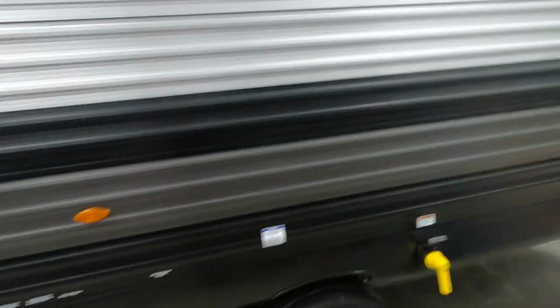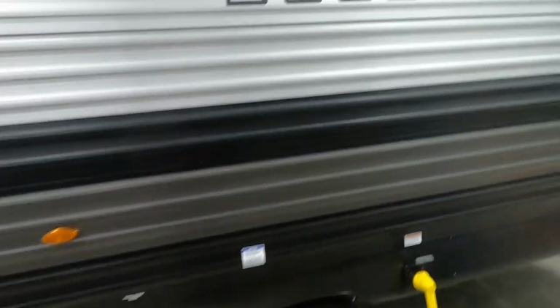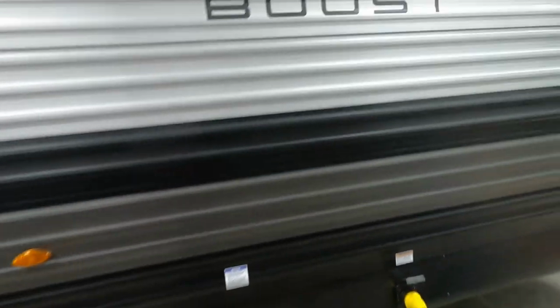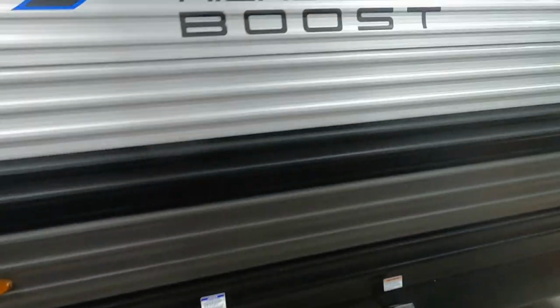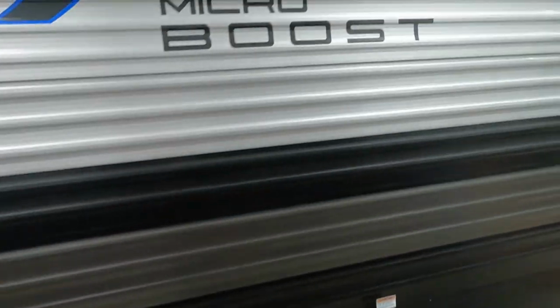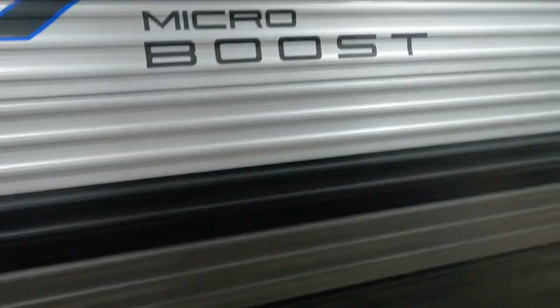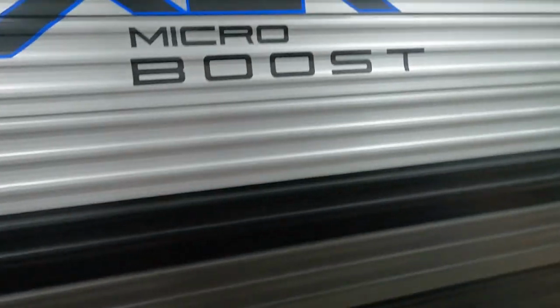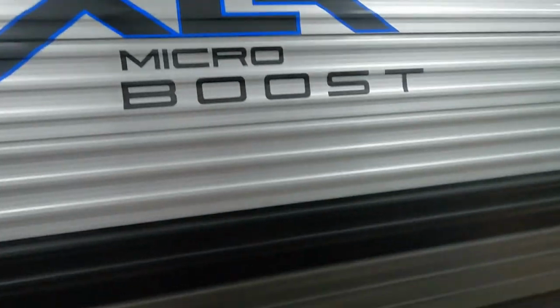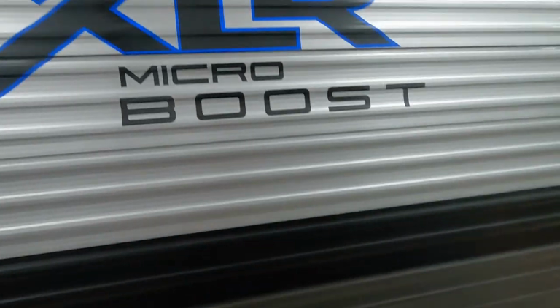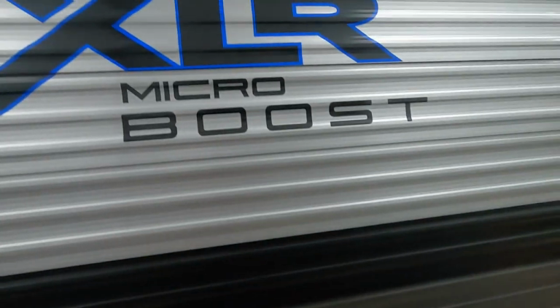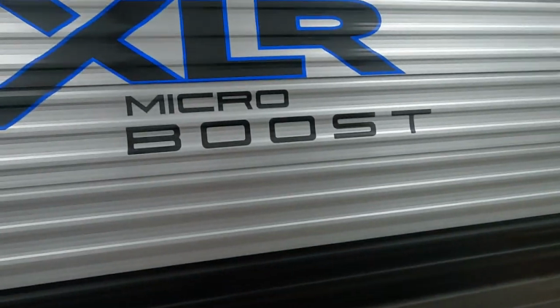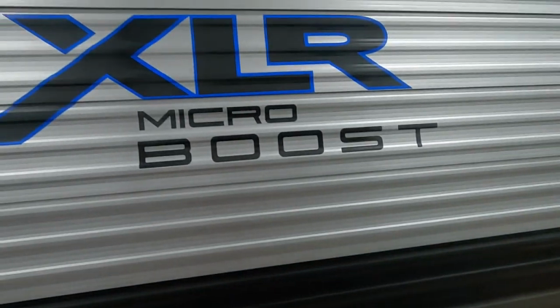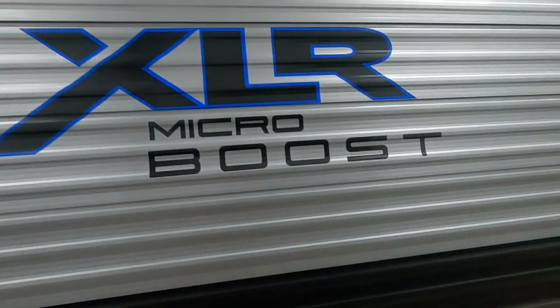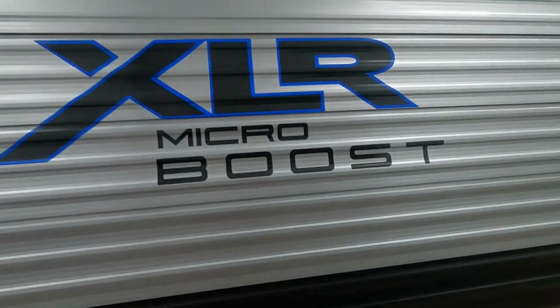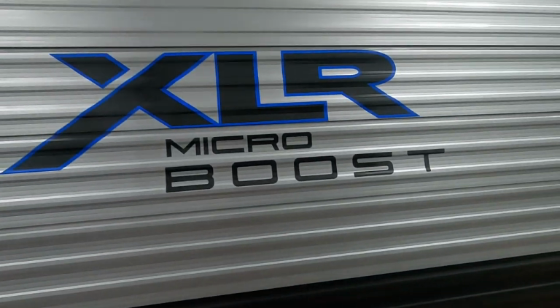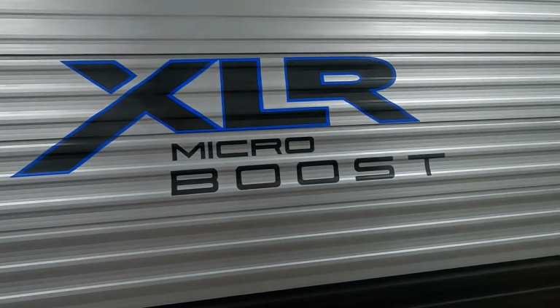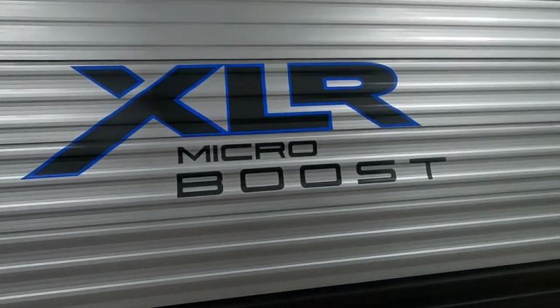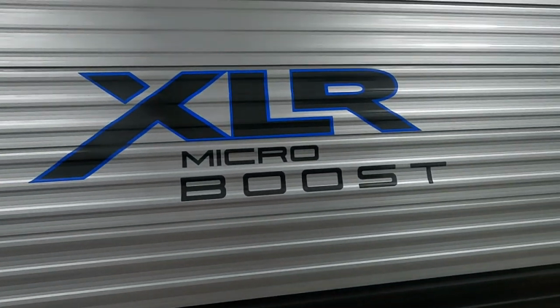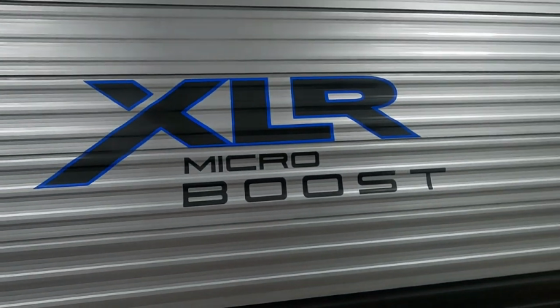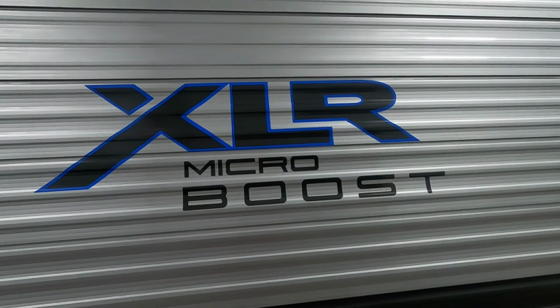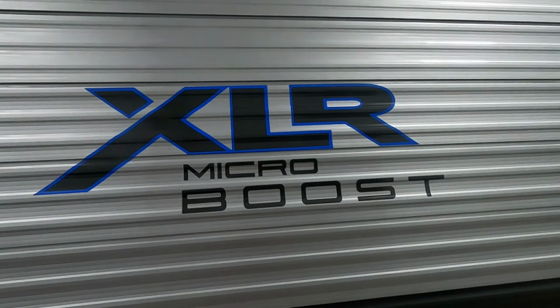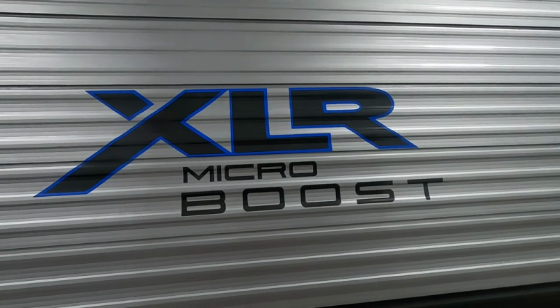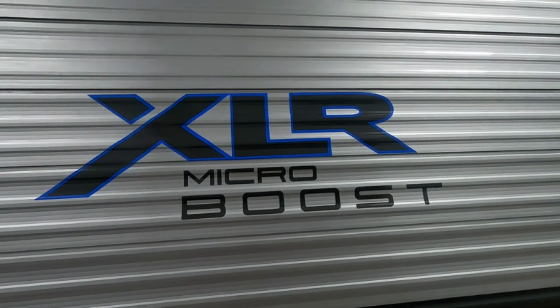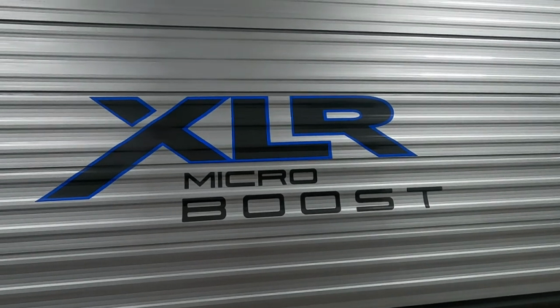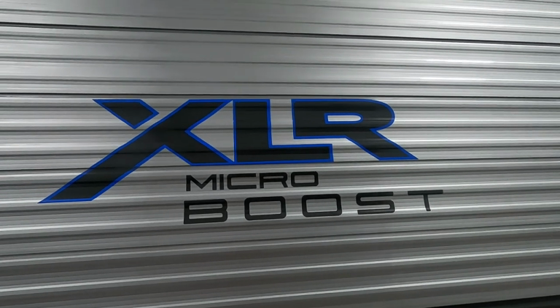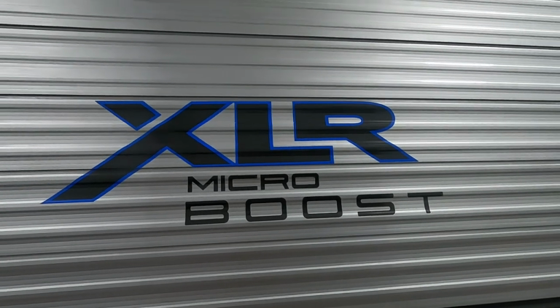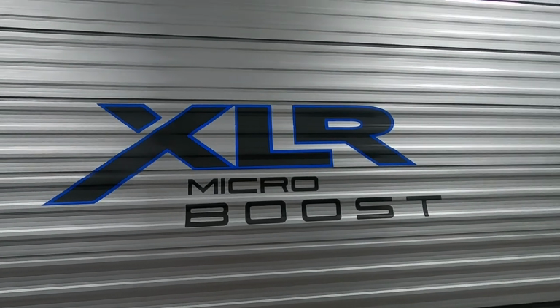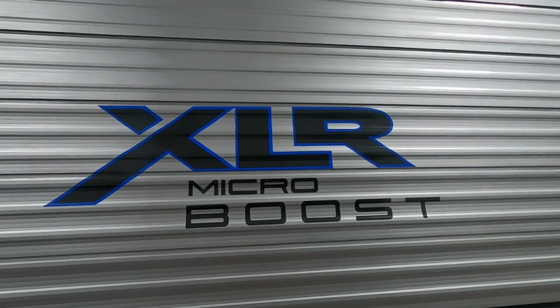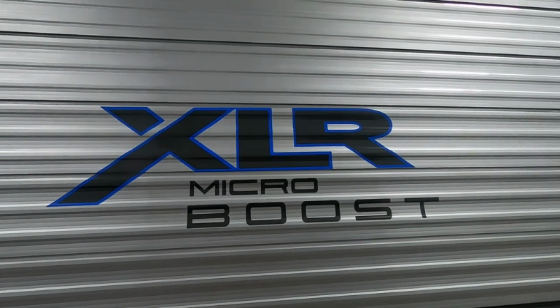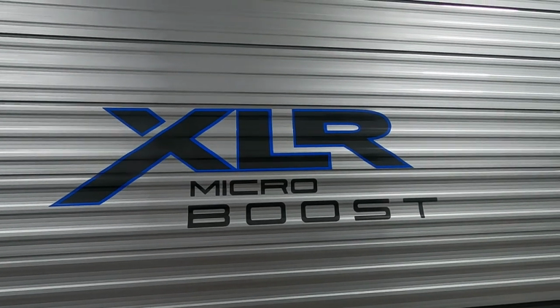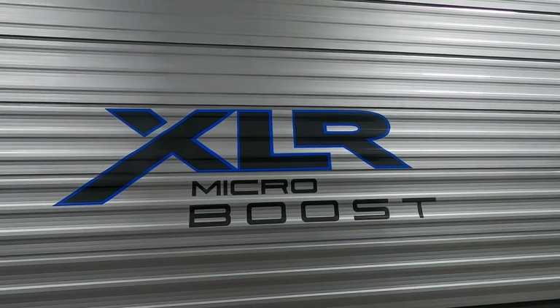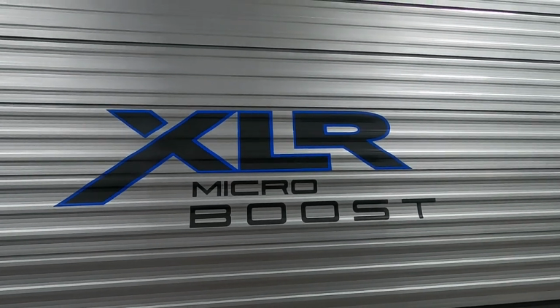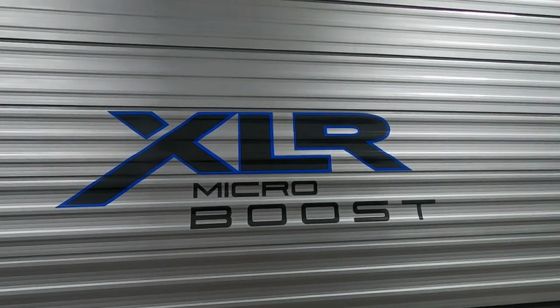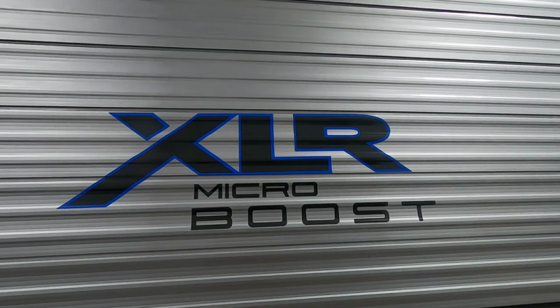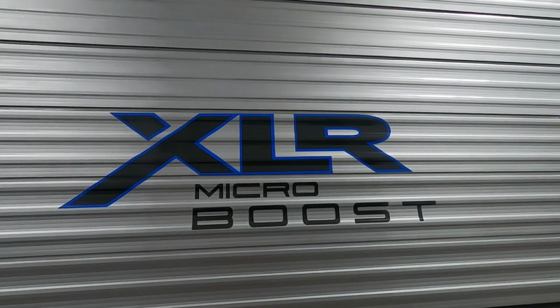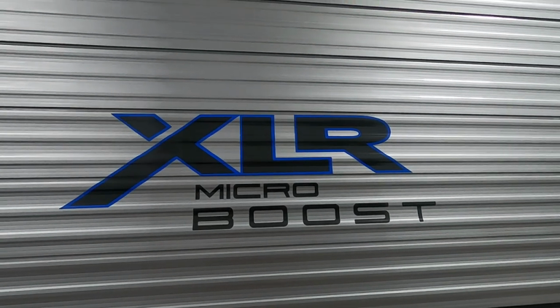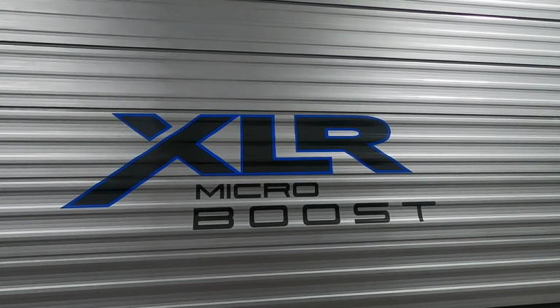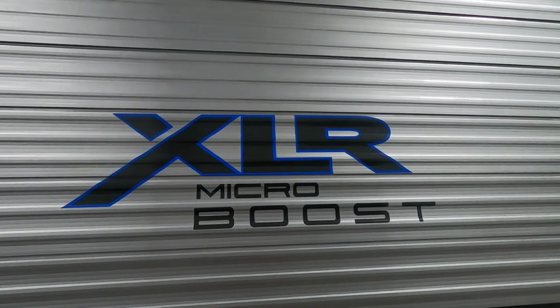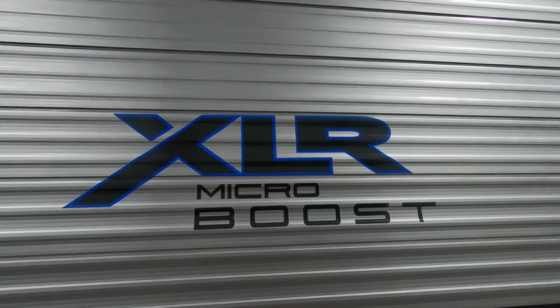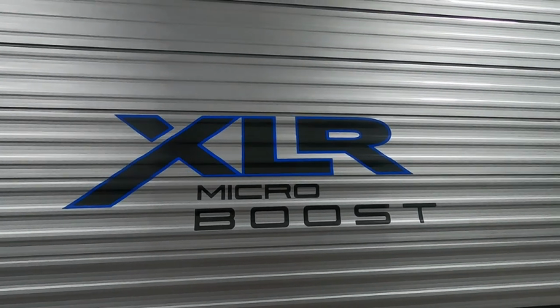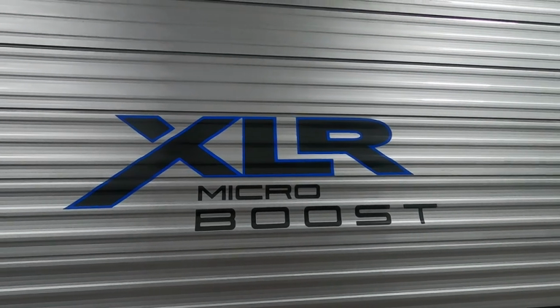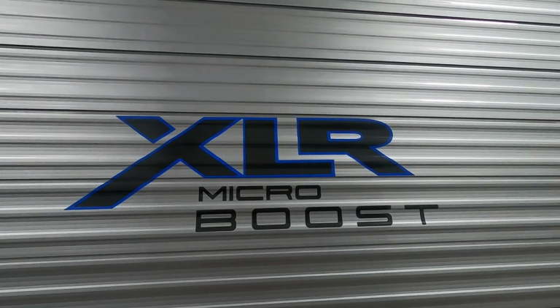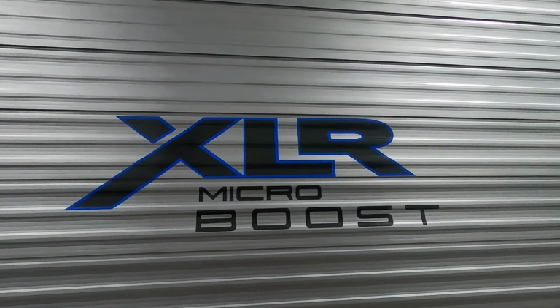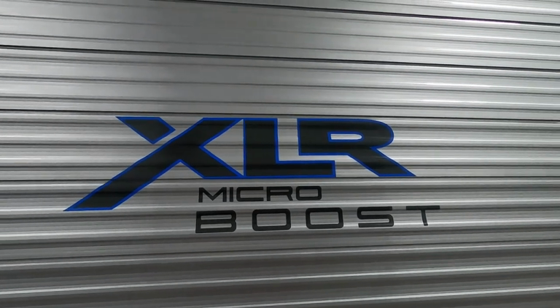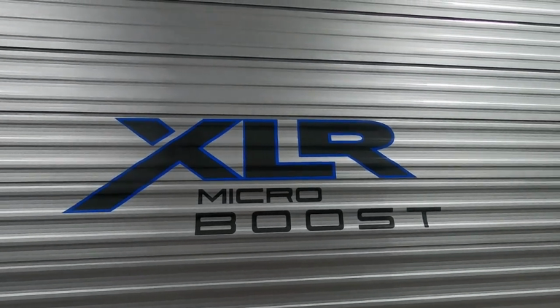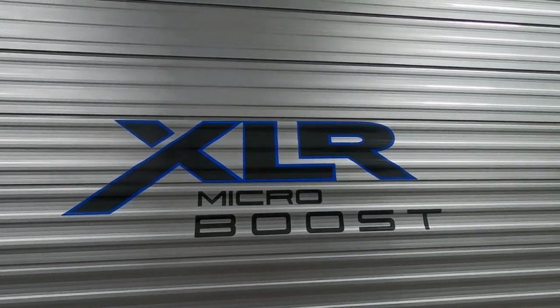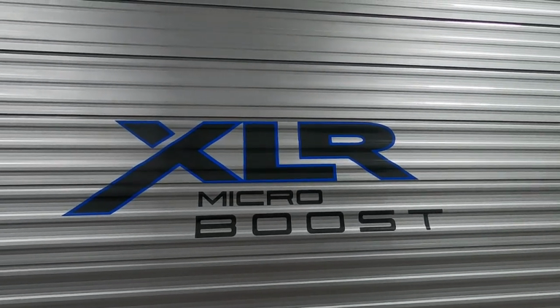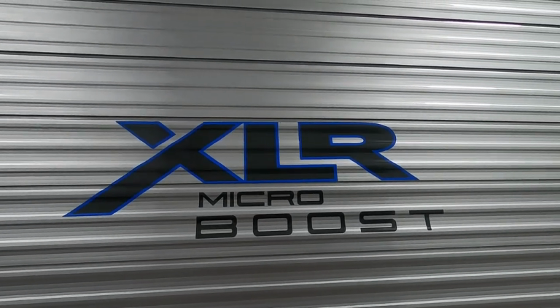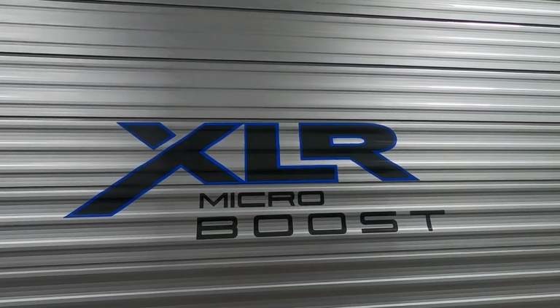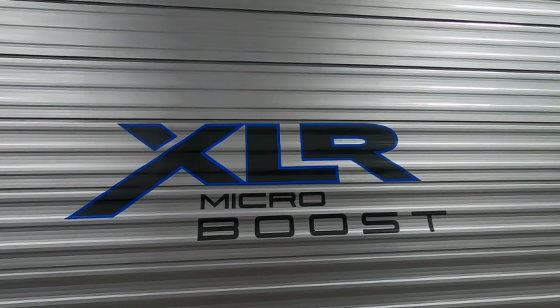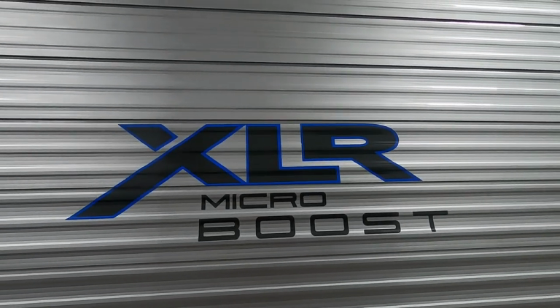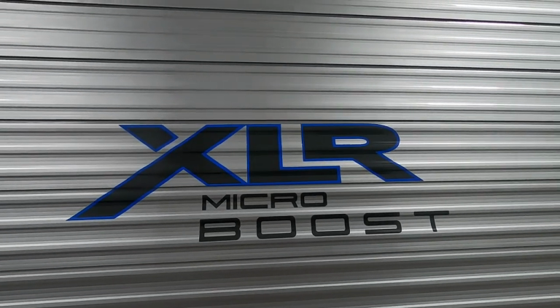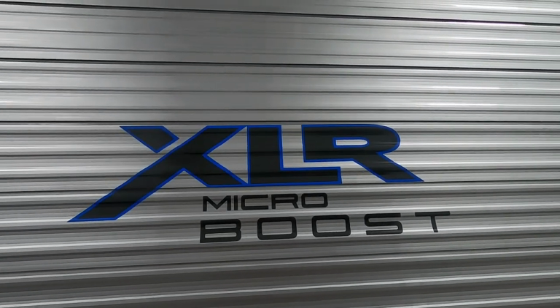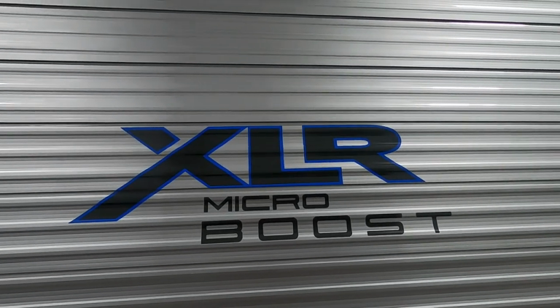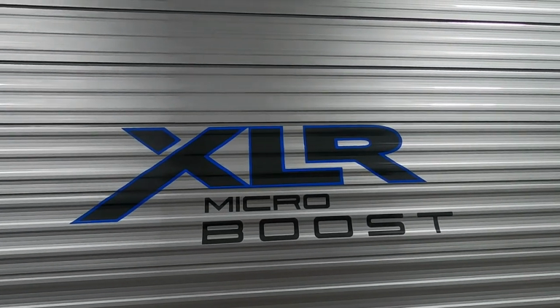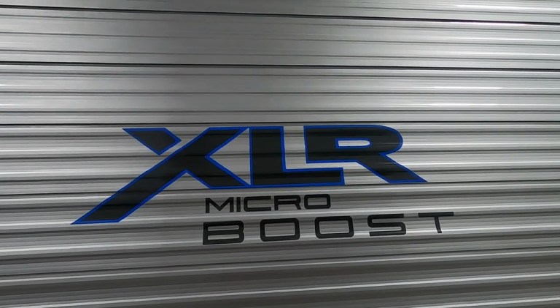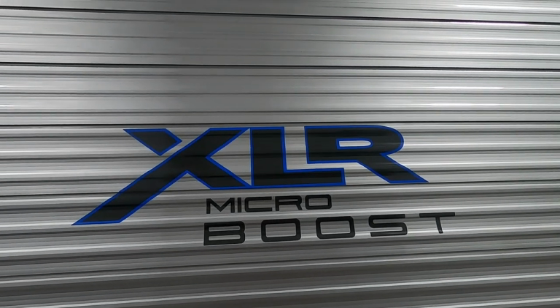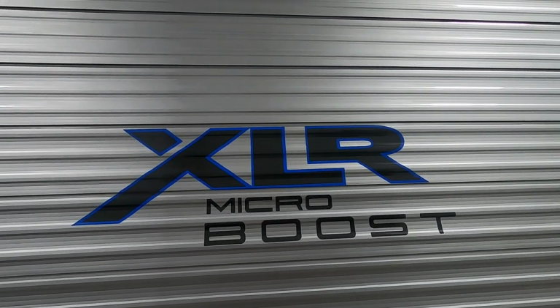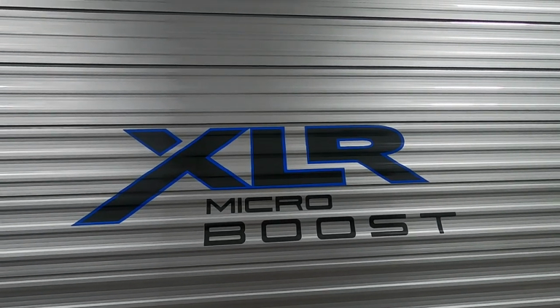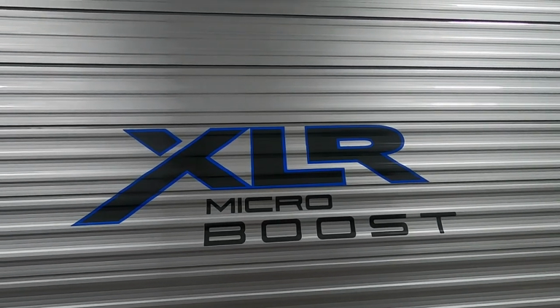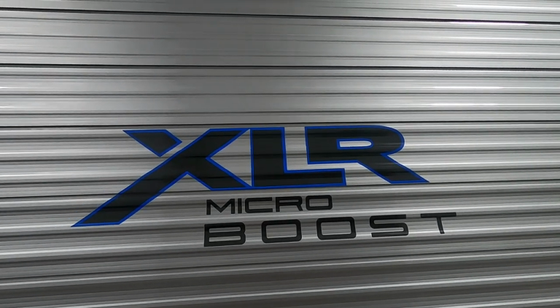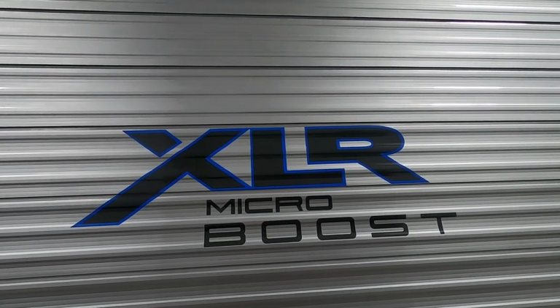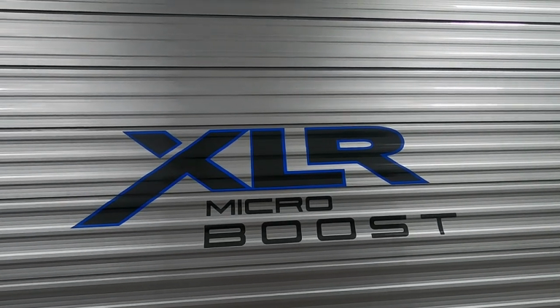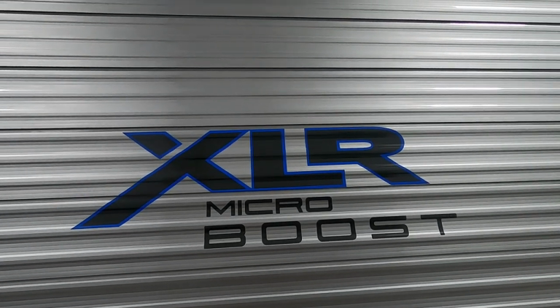Again, thank you so much for your purchase. Hope you enjoy this XLR Boost for many years to come. Happy camping!